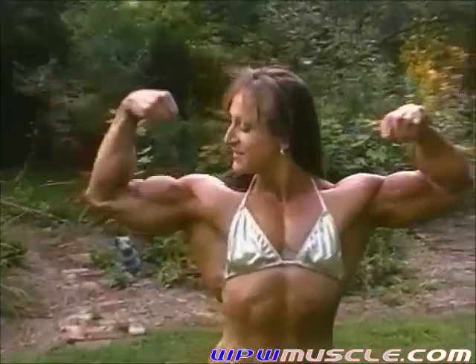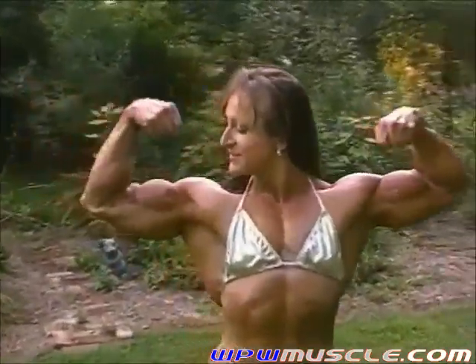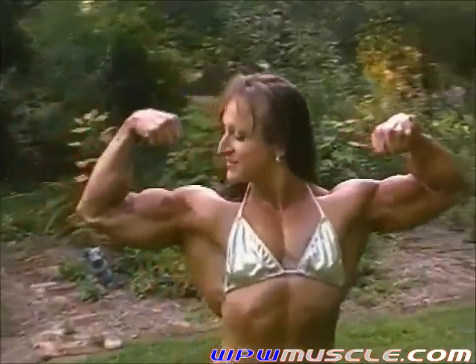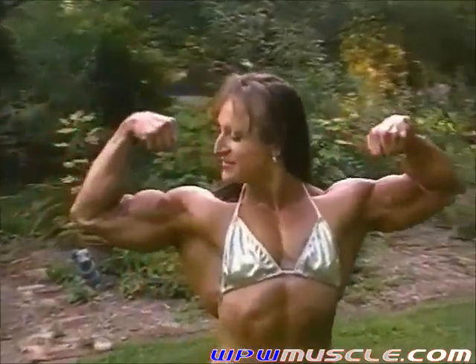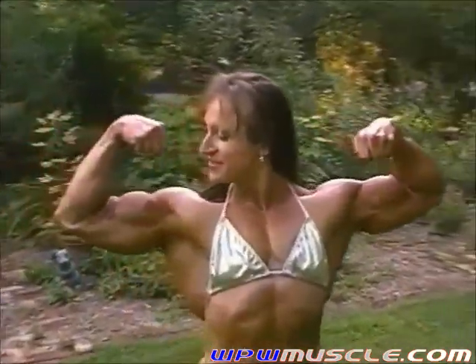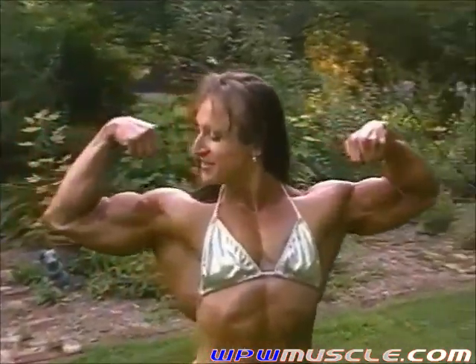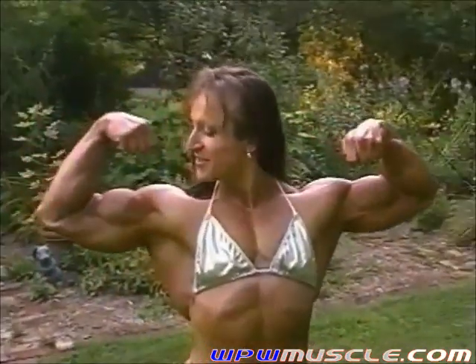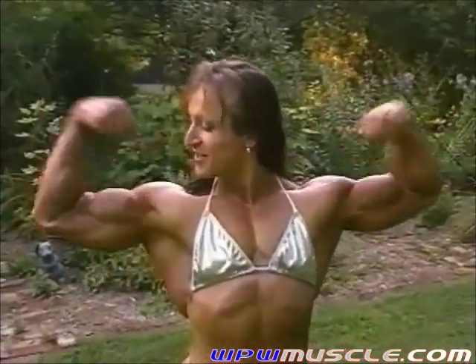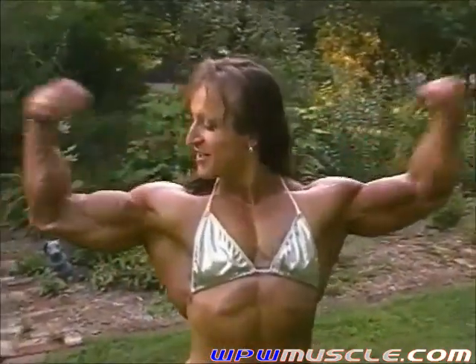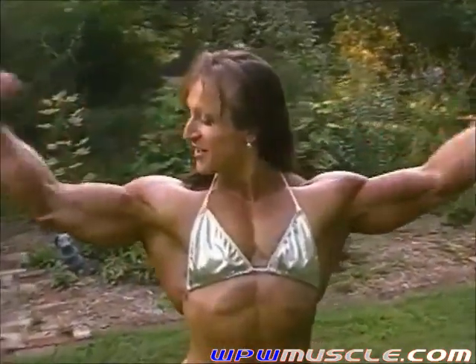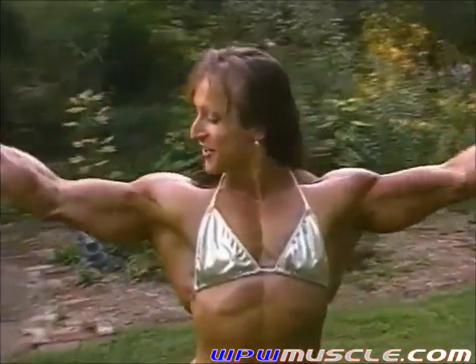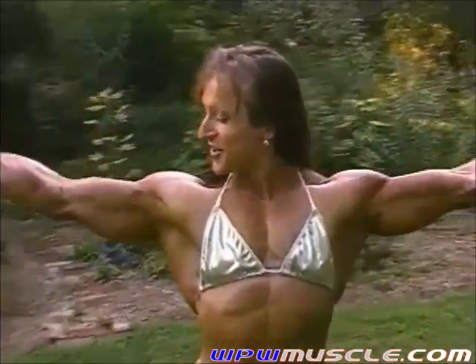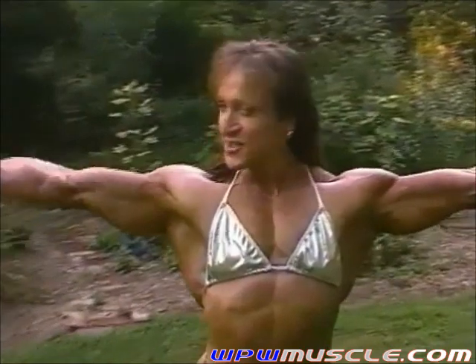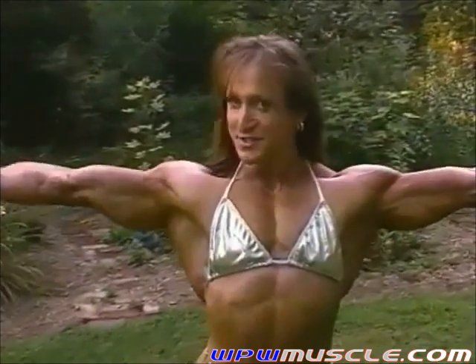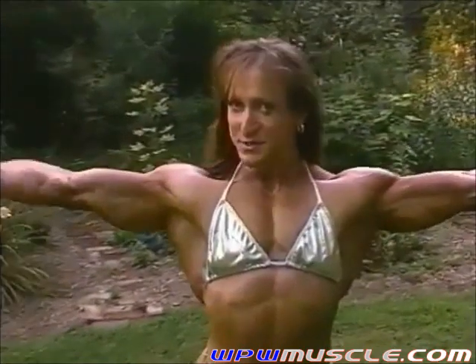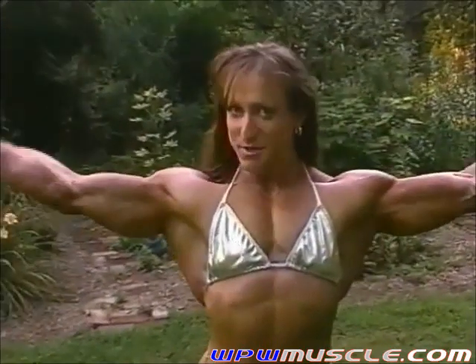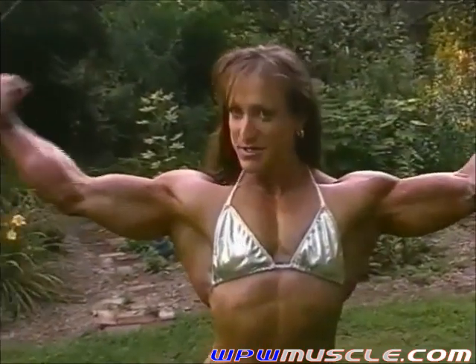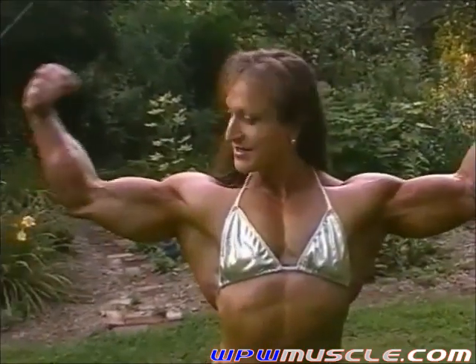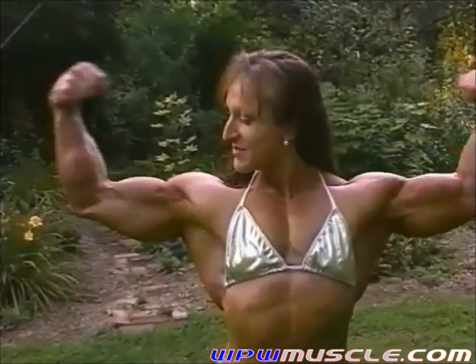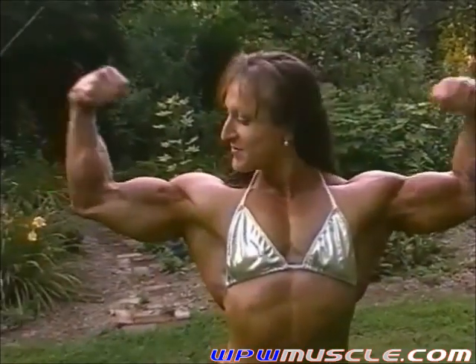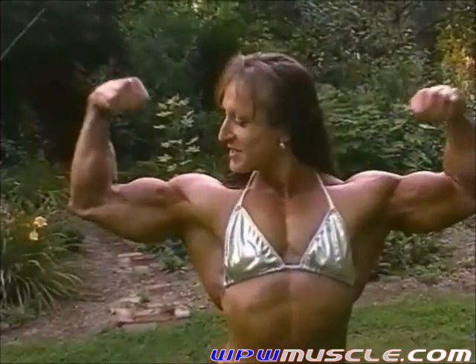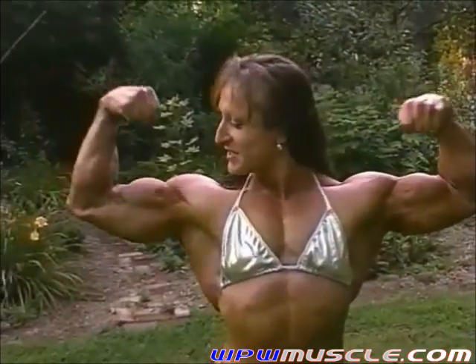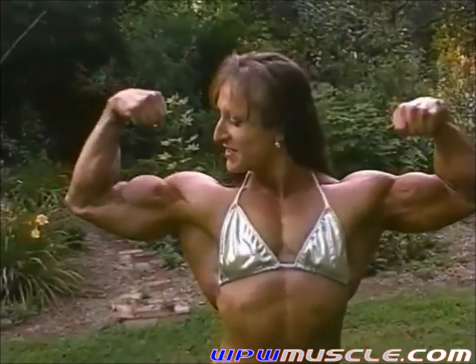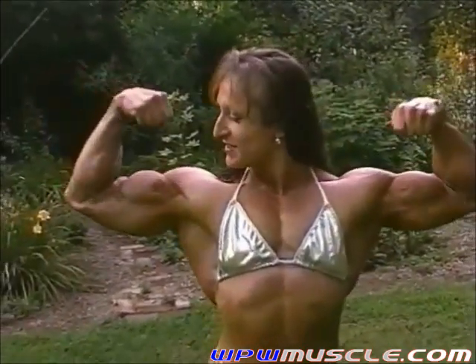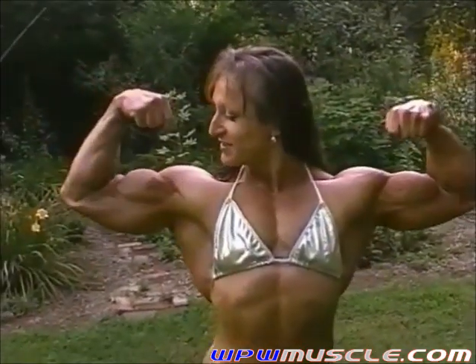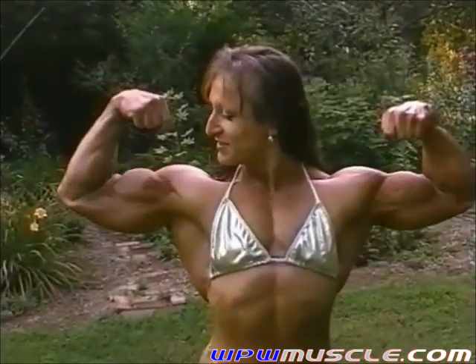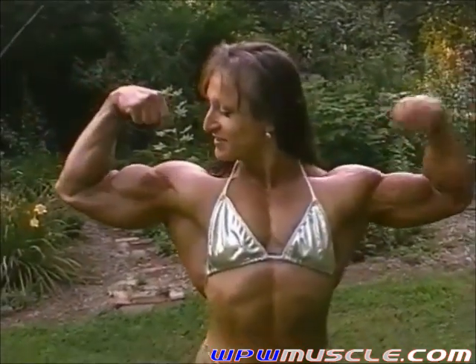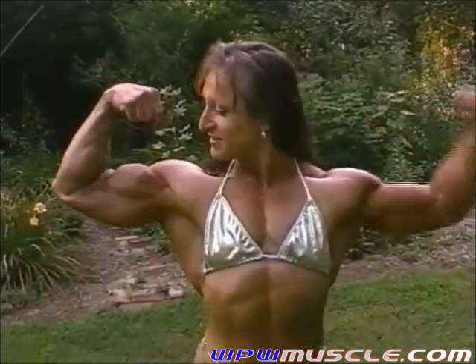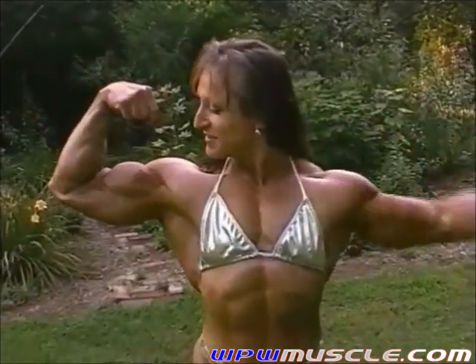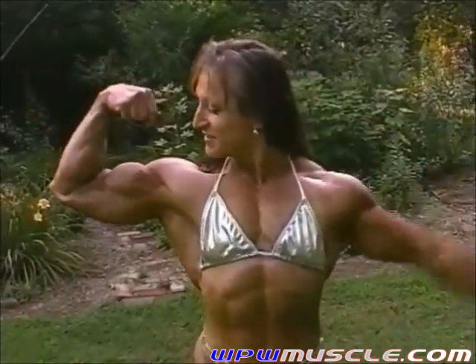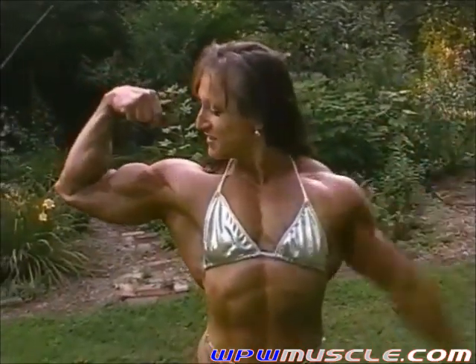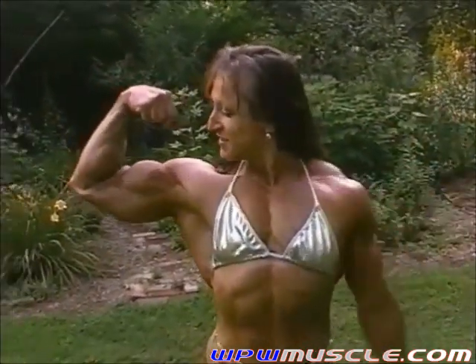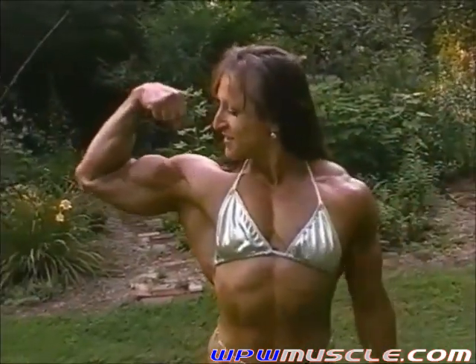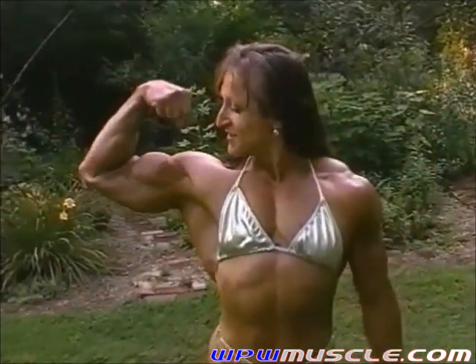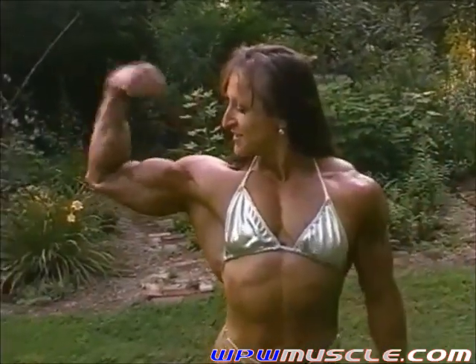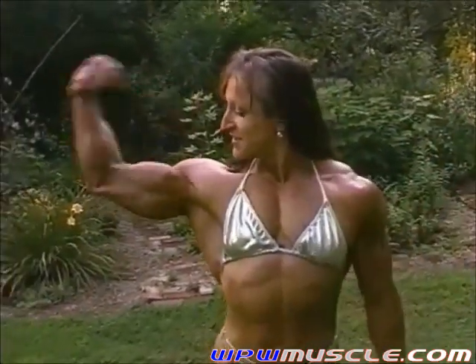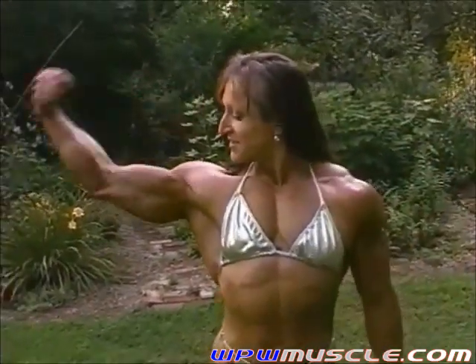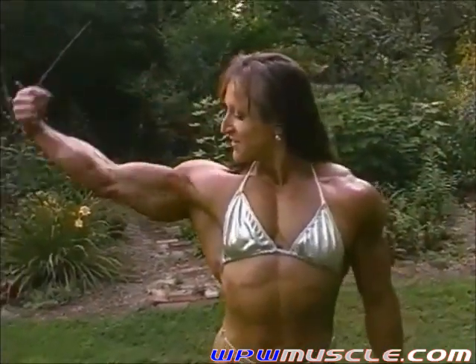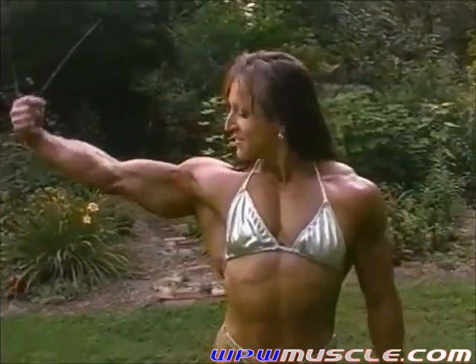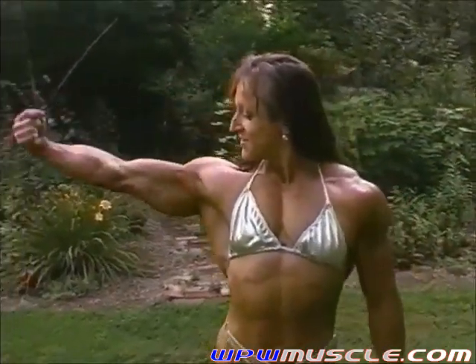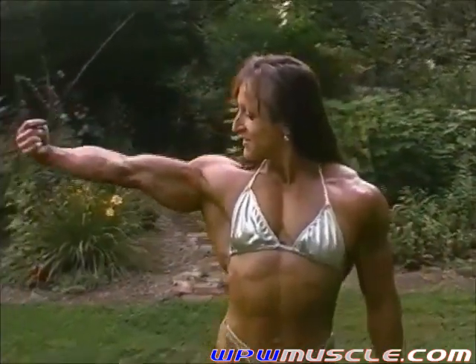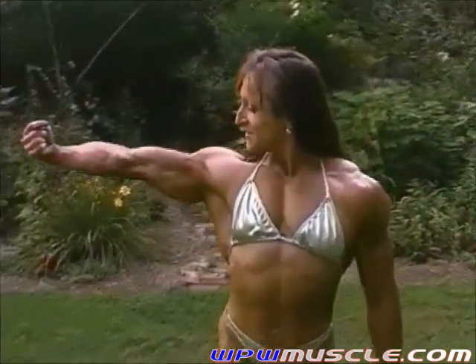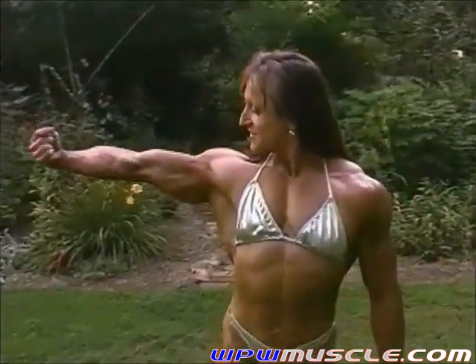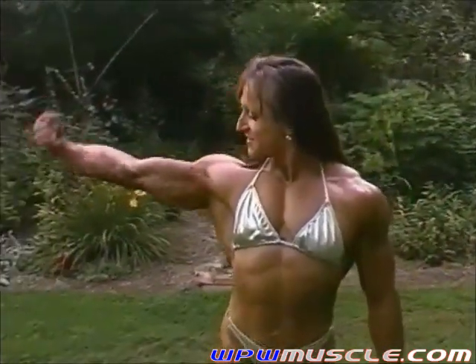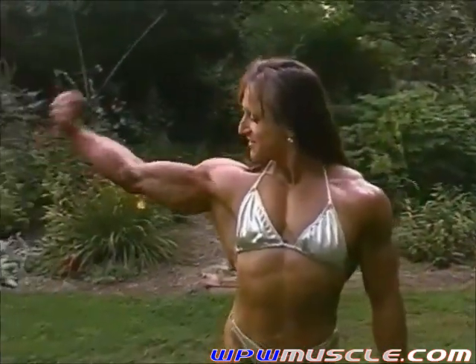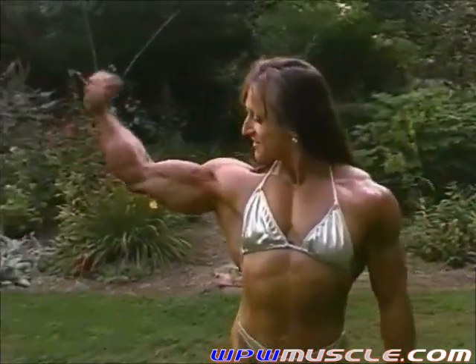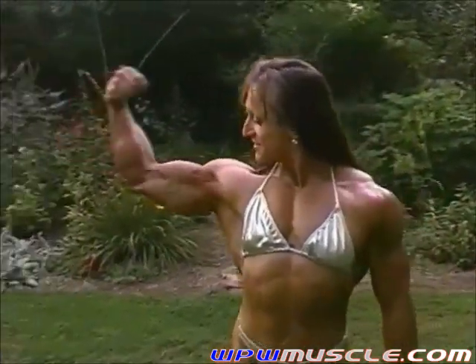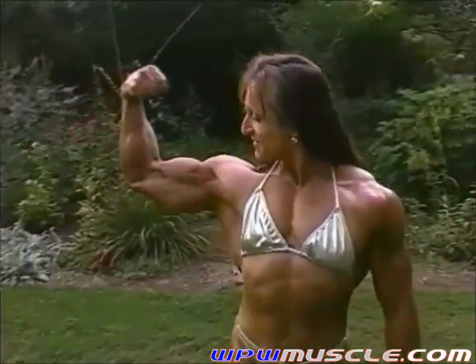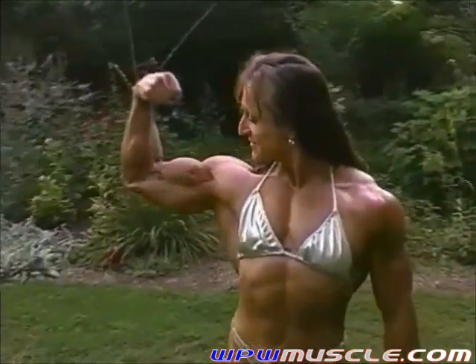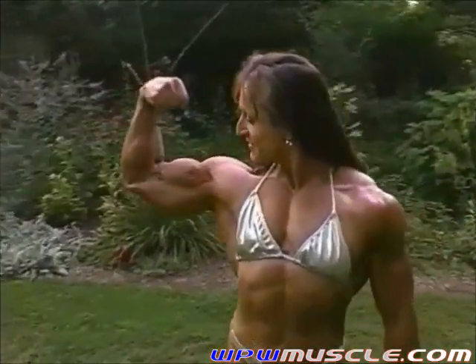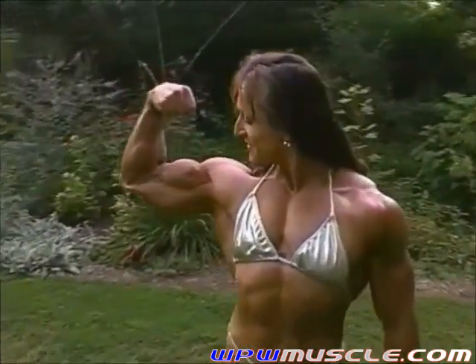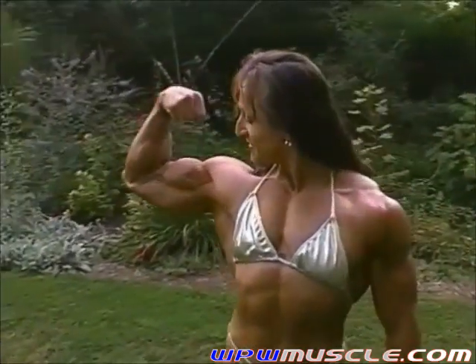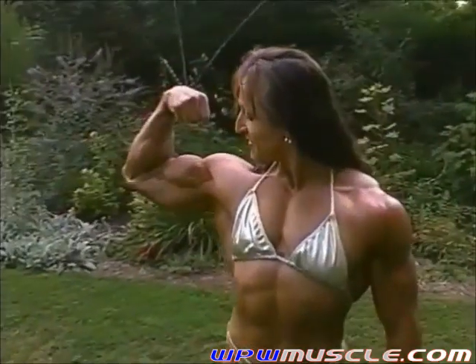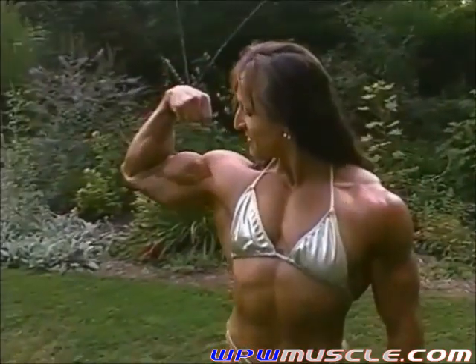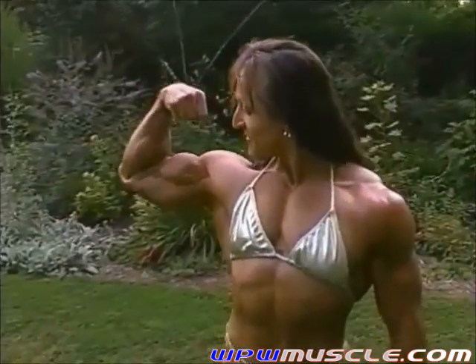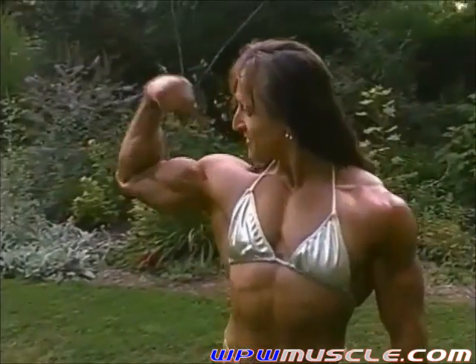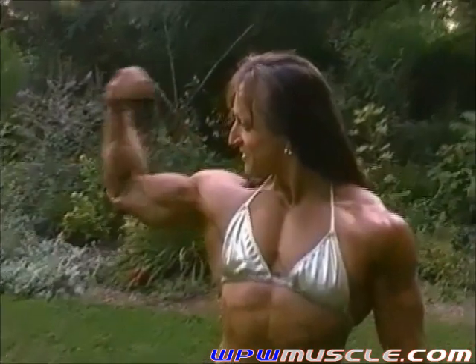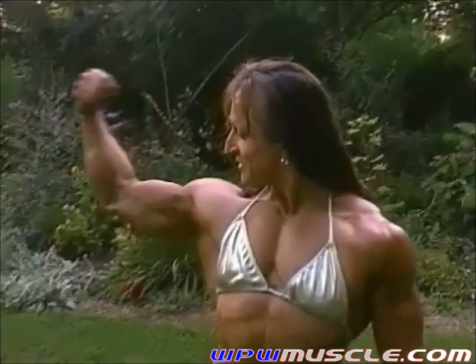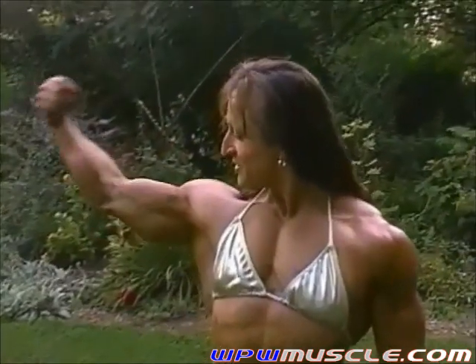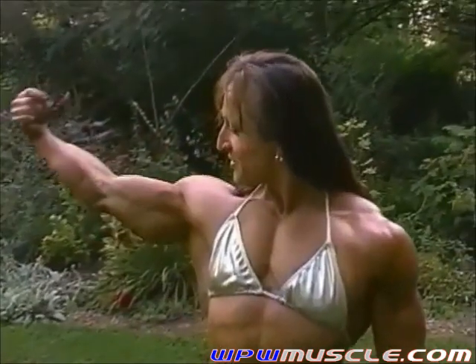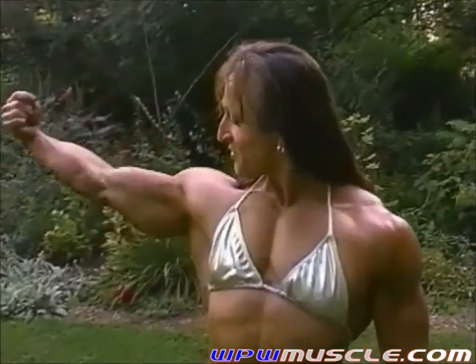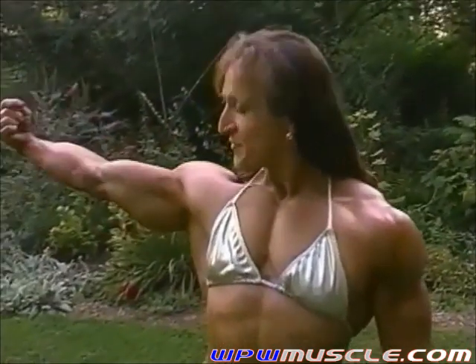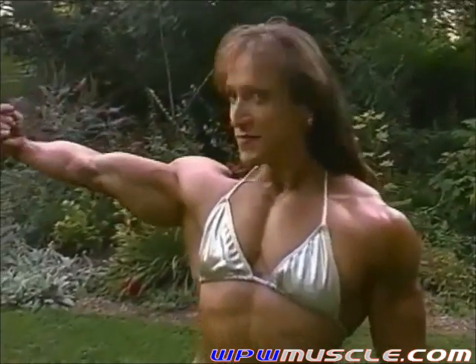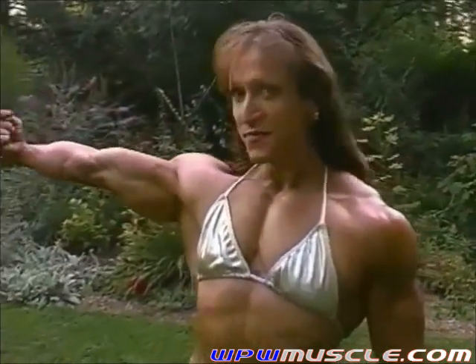Lots of arm shots, just take one arm at a time and just hit a lot of biceps. Keep going.